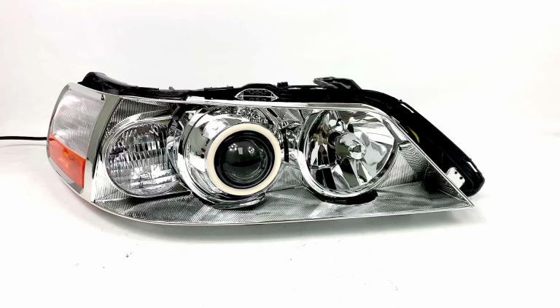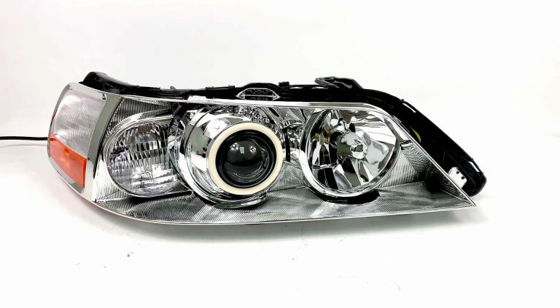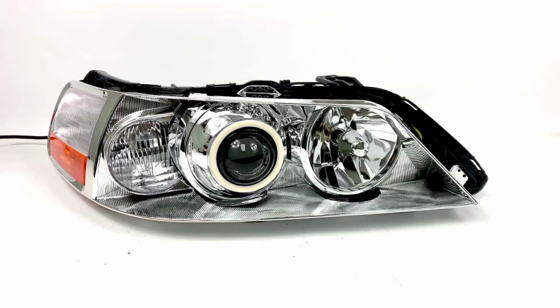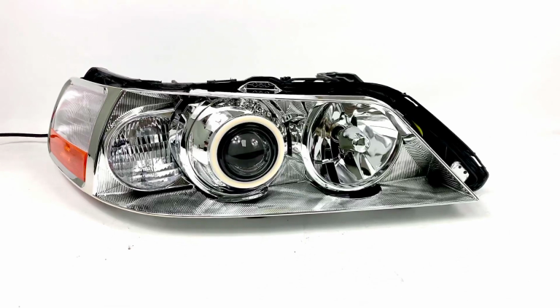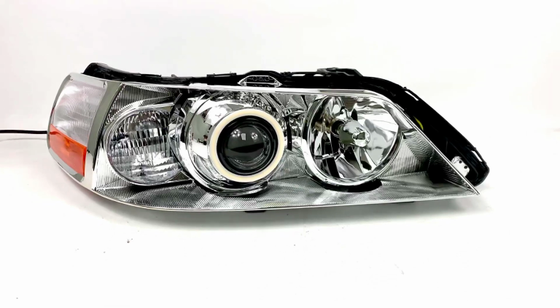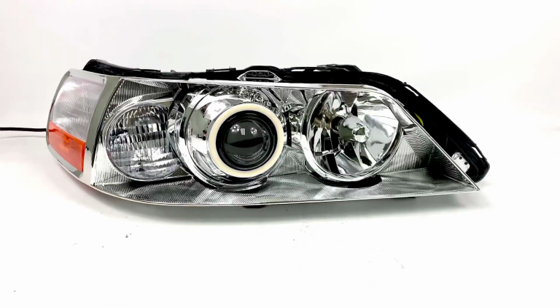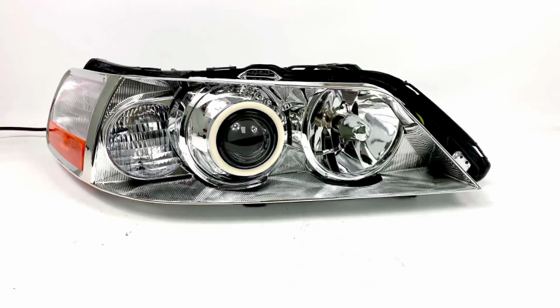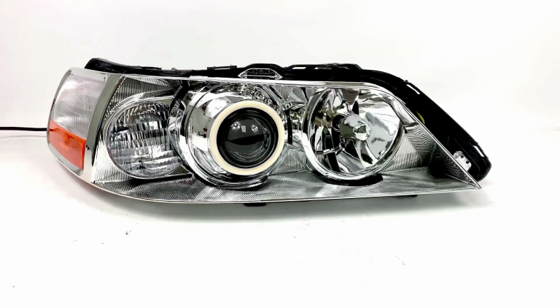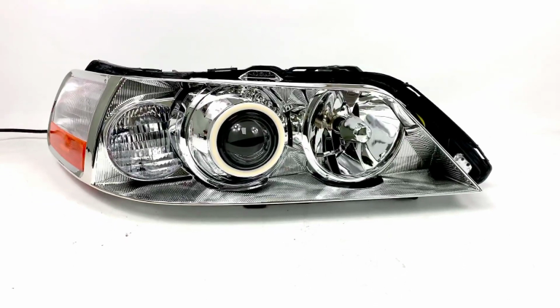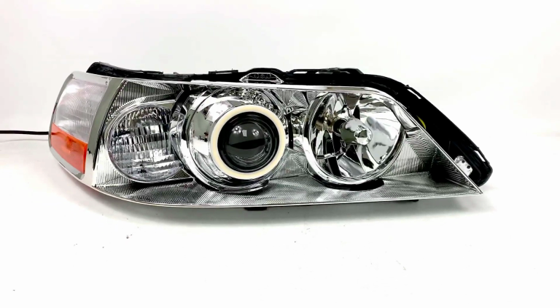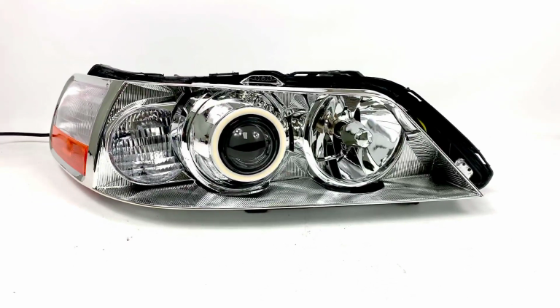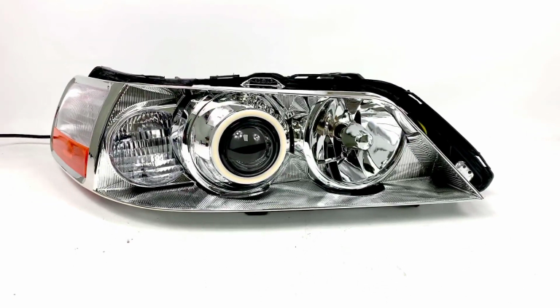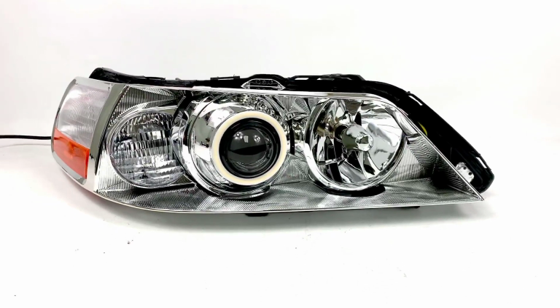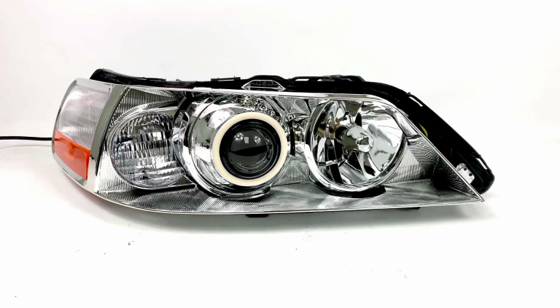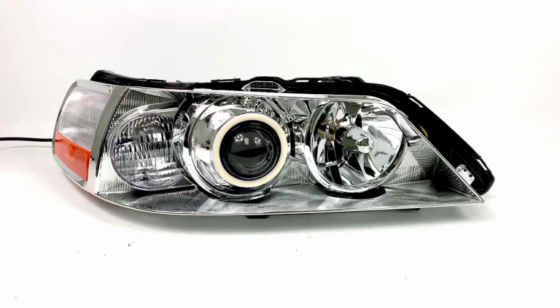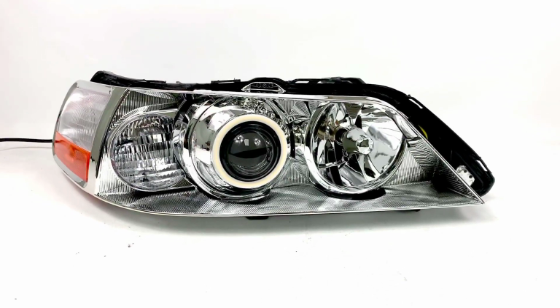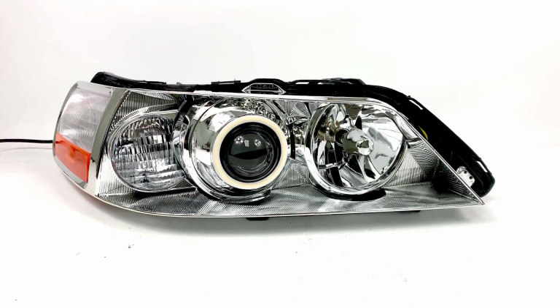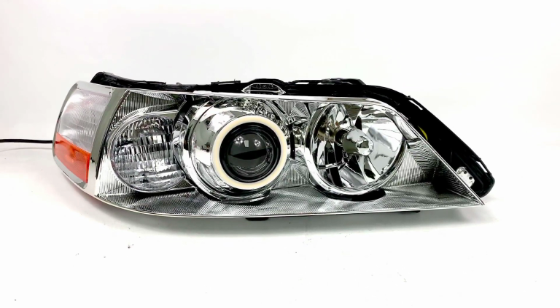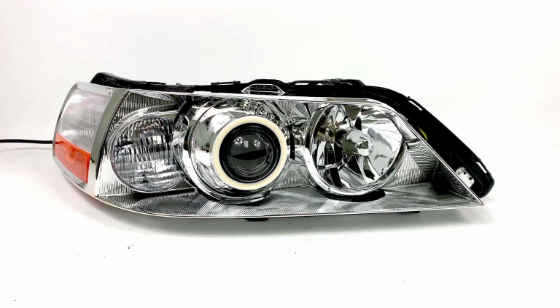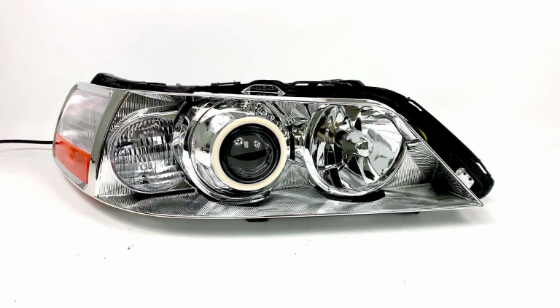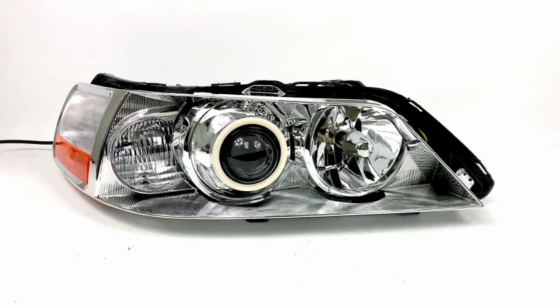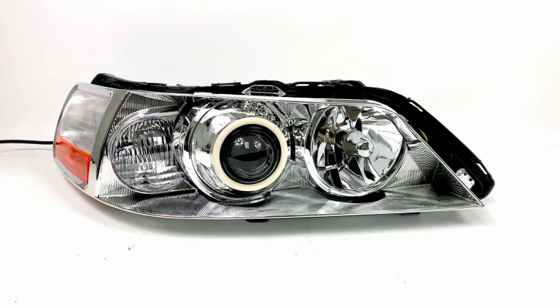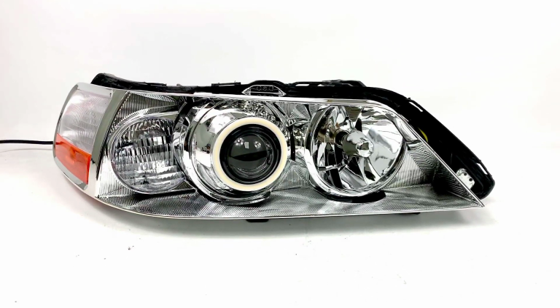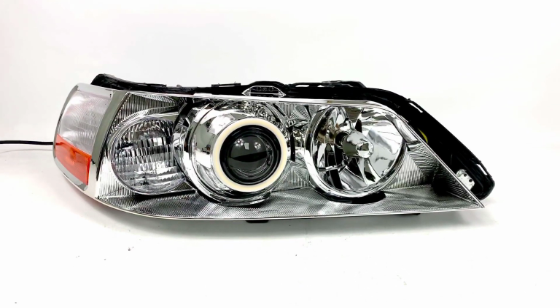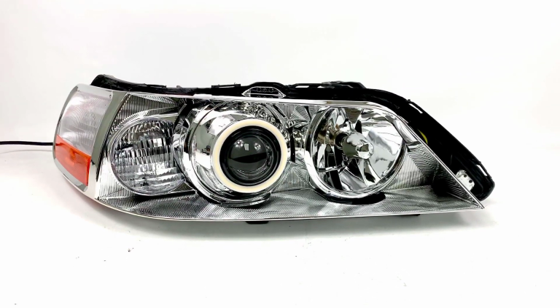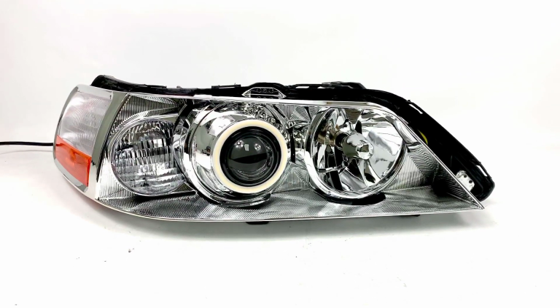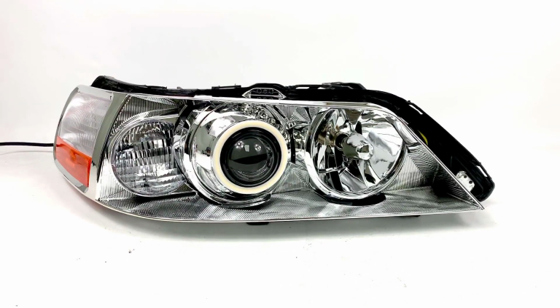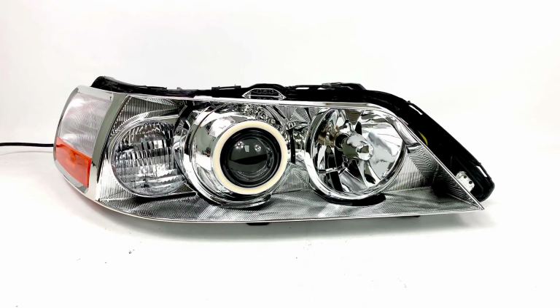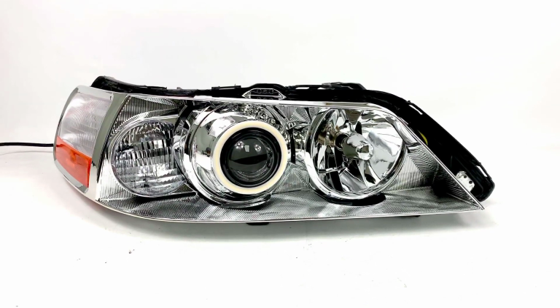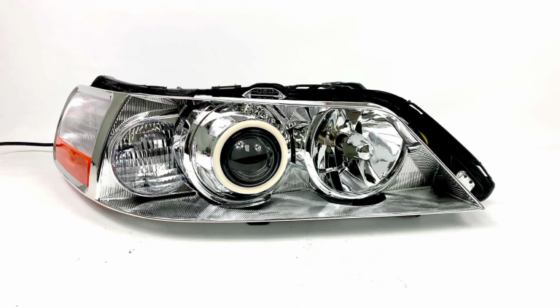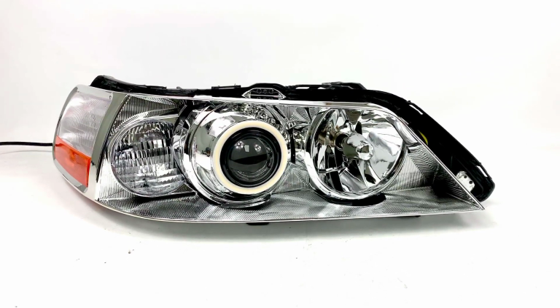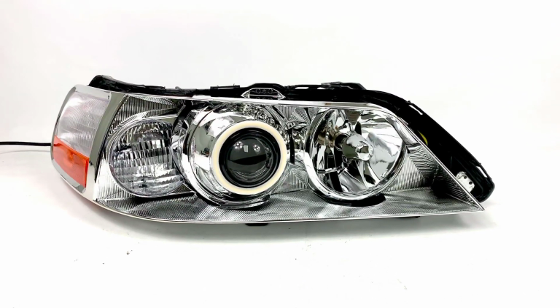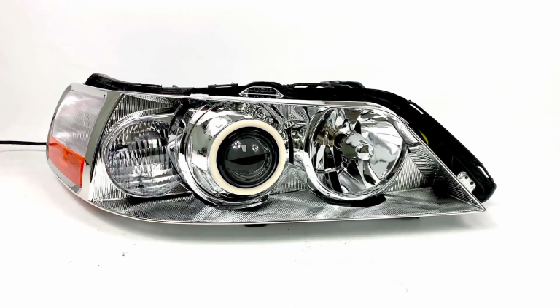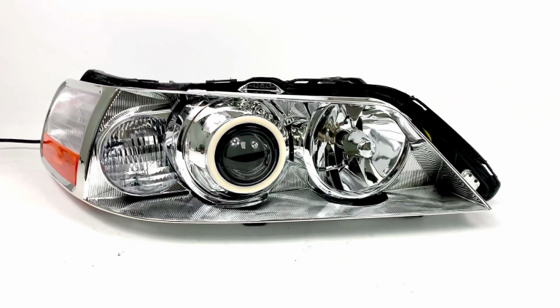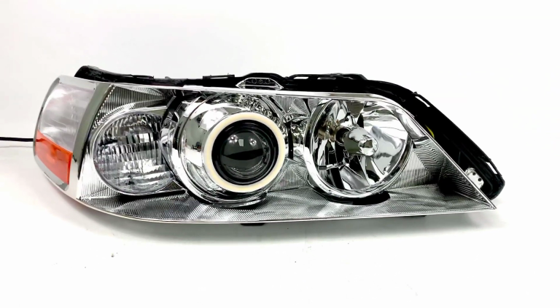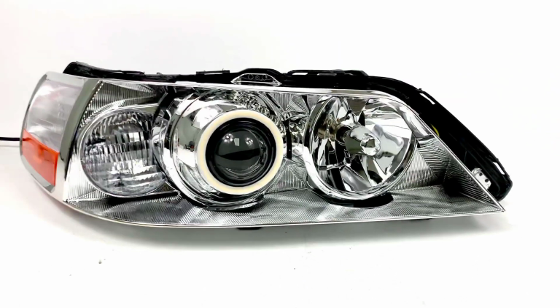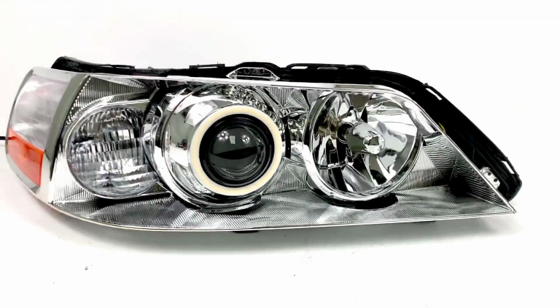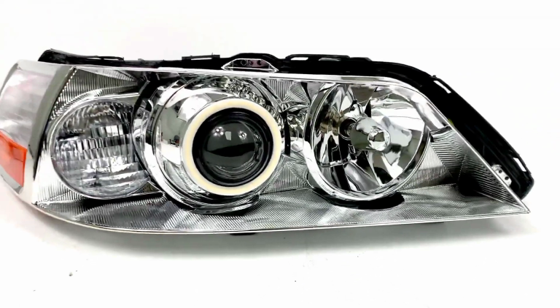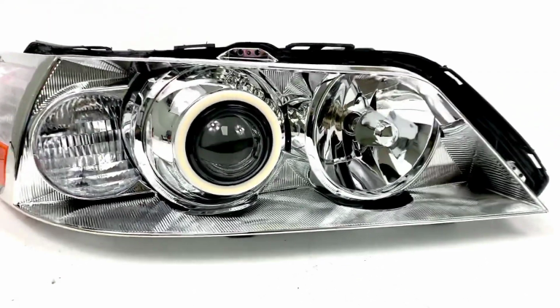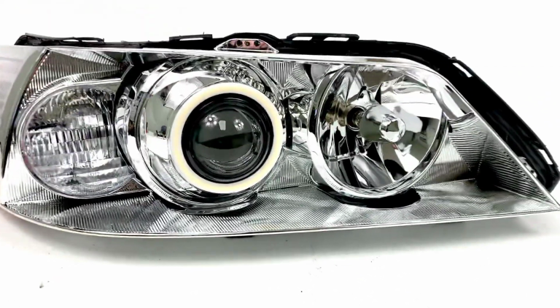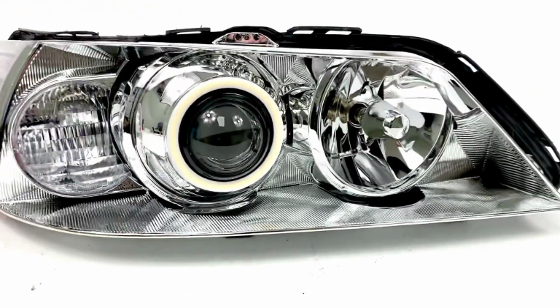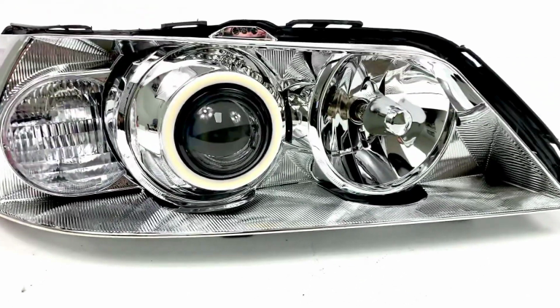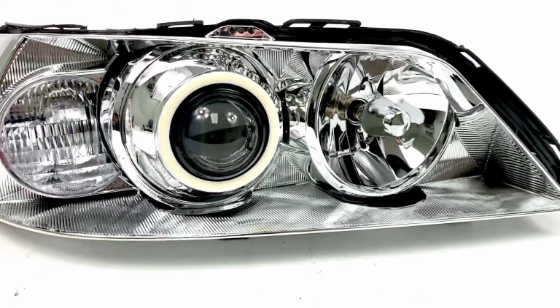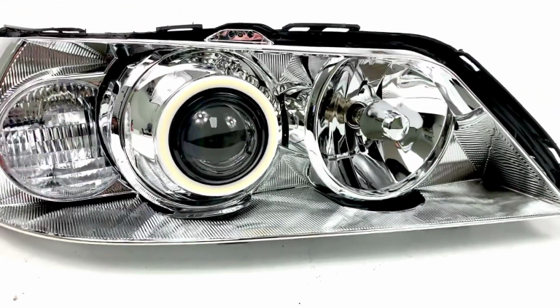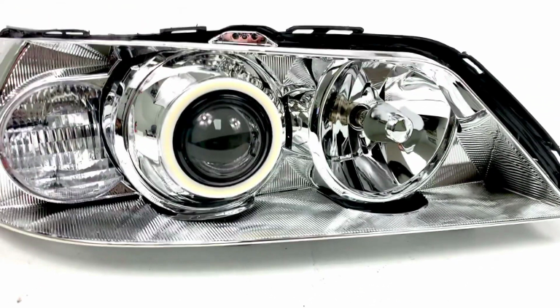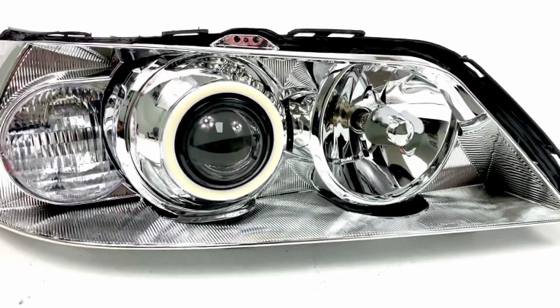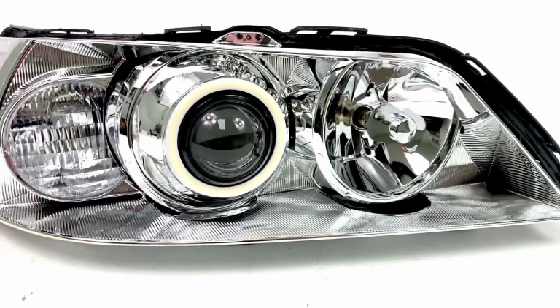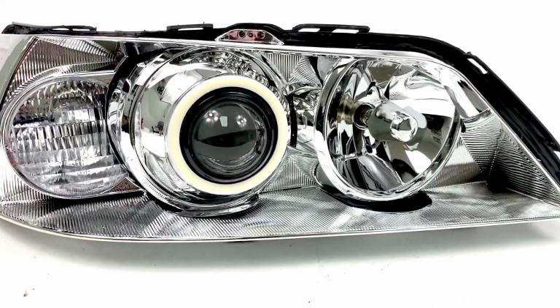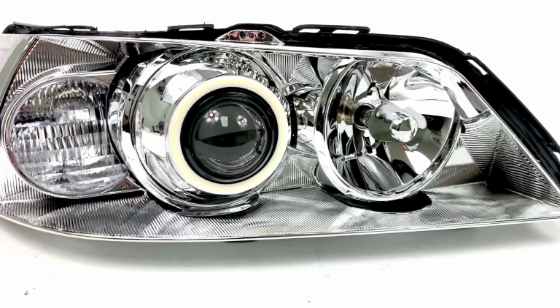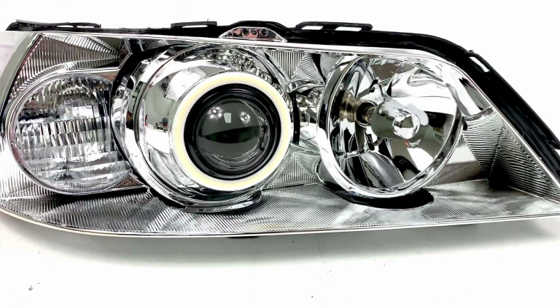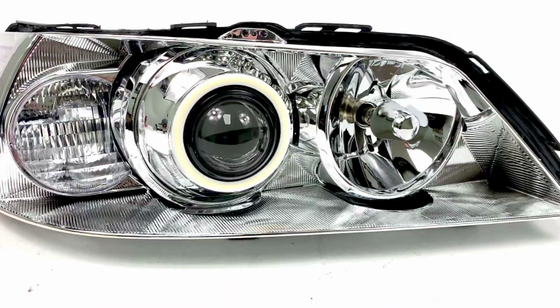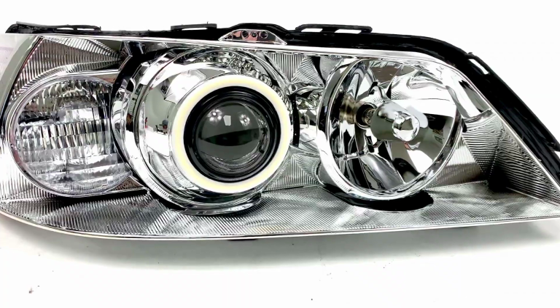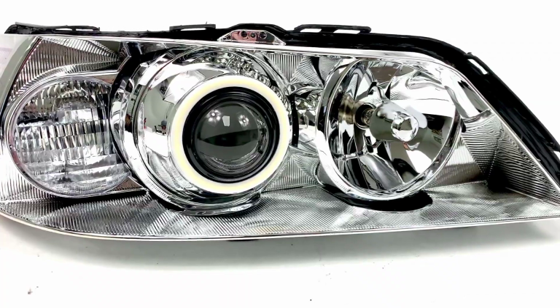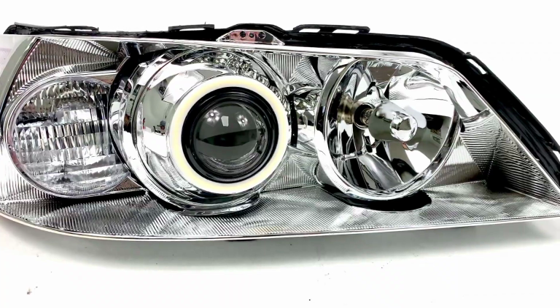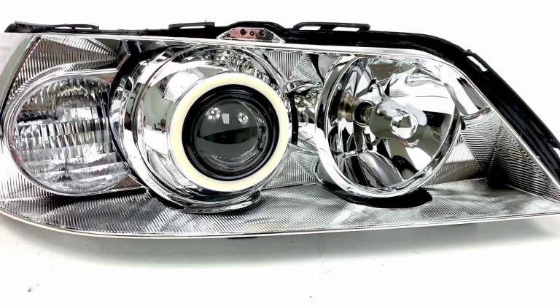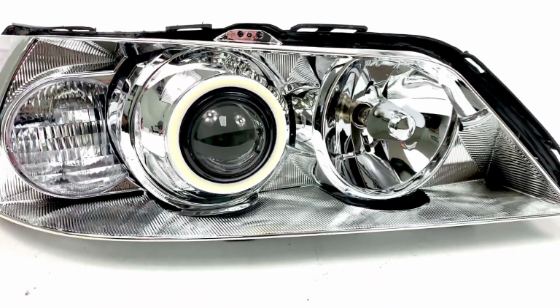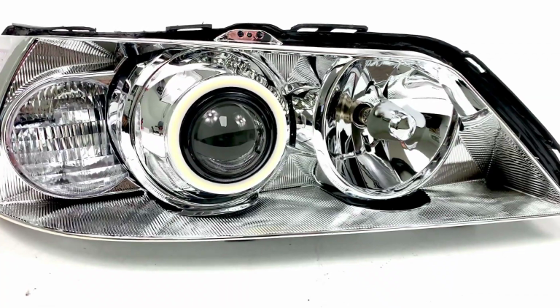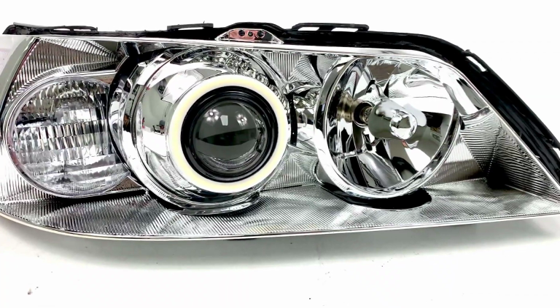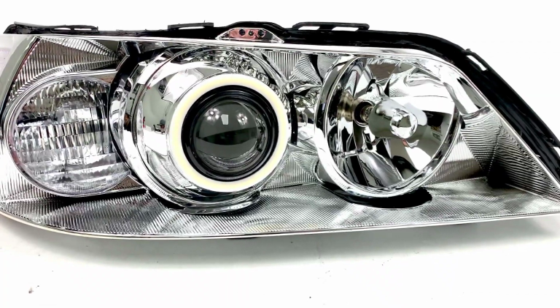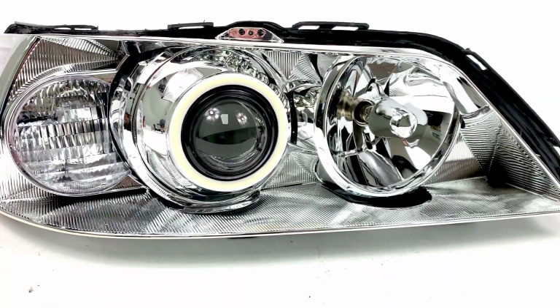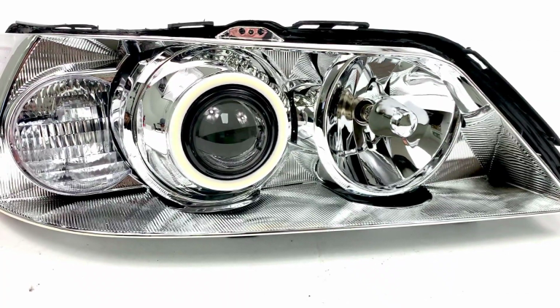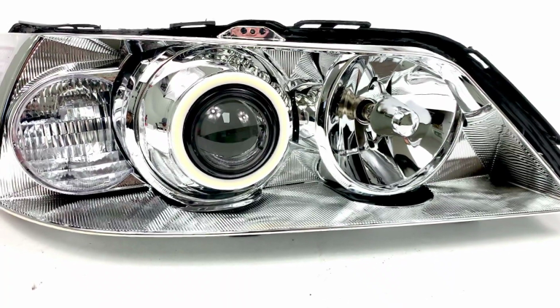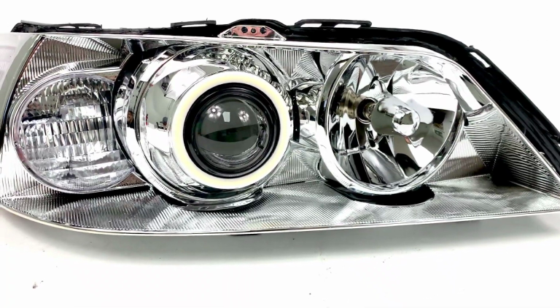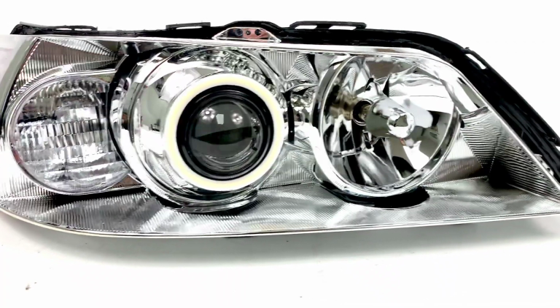We're going to be going over this Lincoln Town Car conversion. It comes with dual halogen reflectors for the low and high beam.